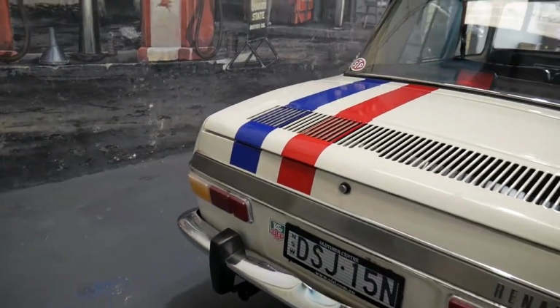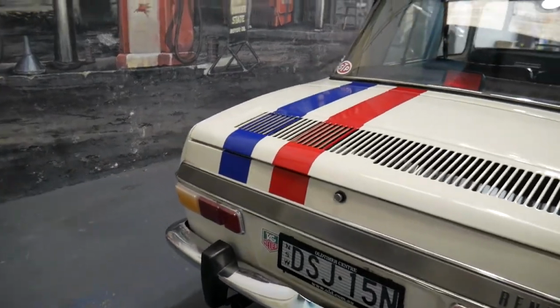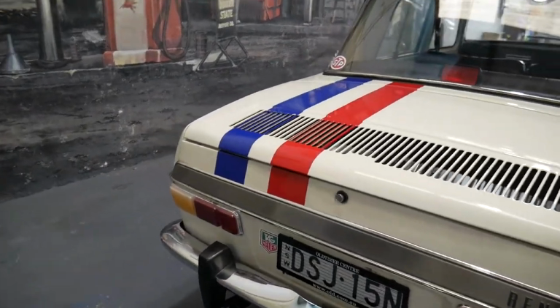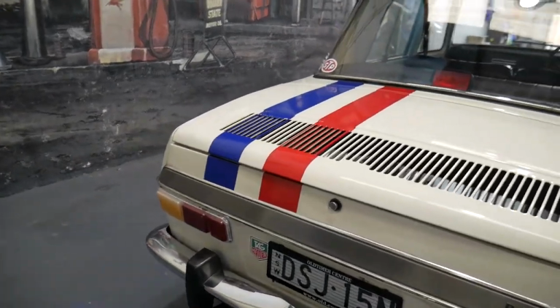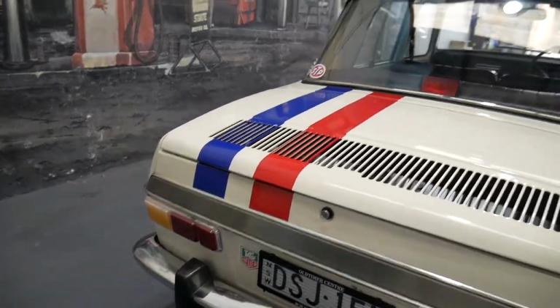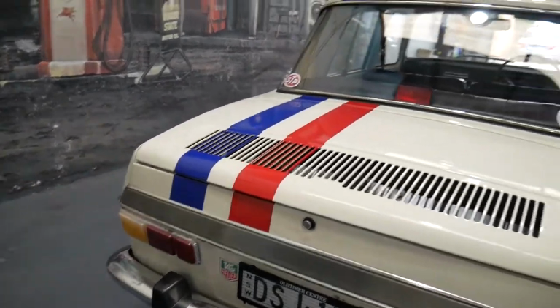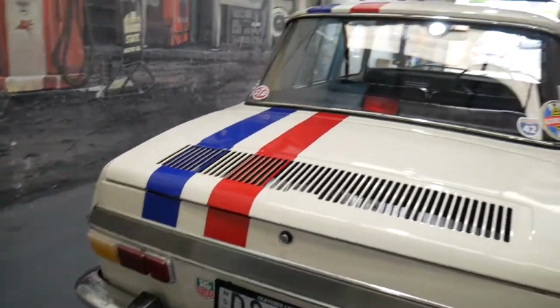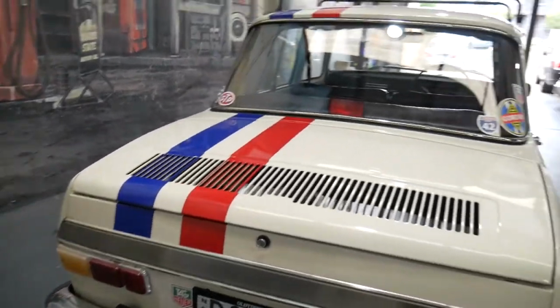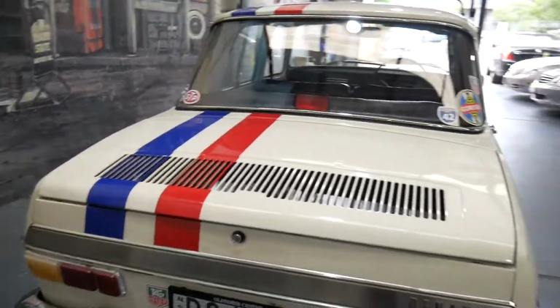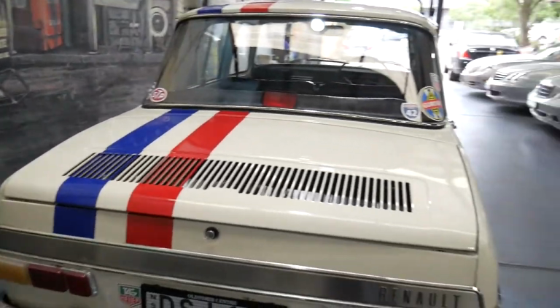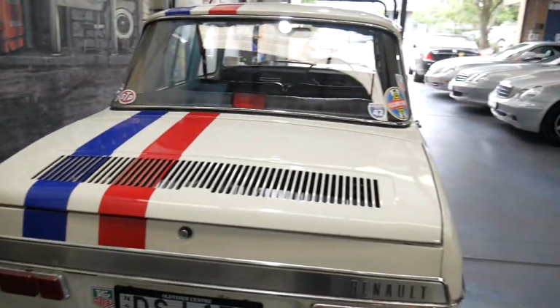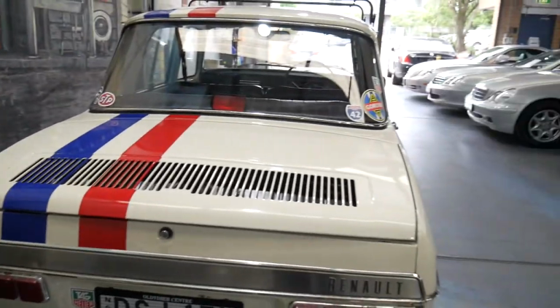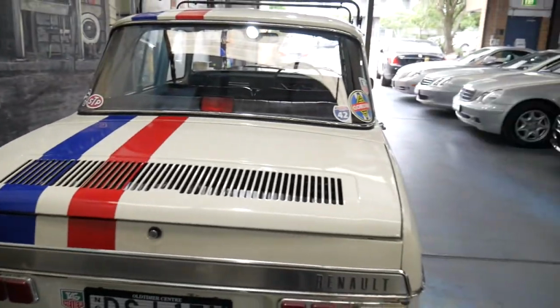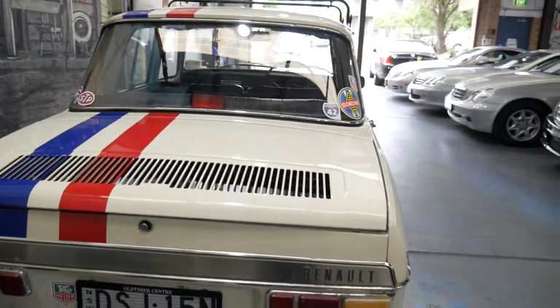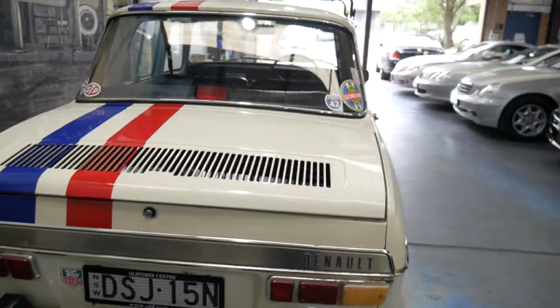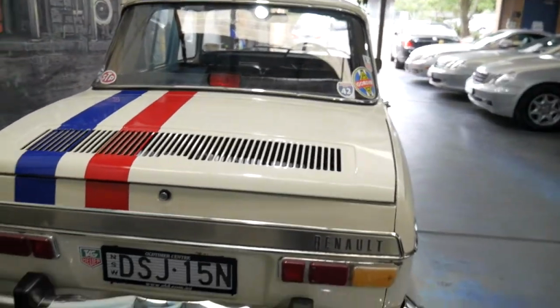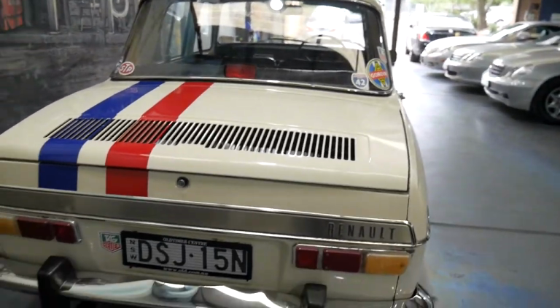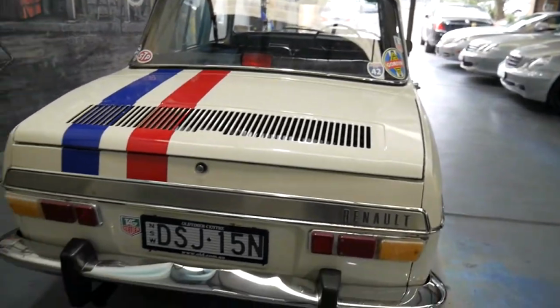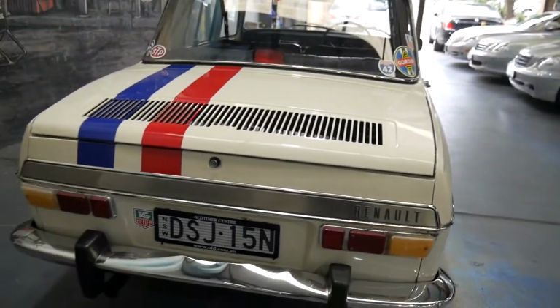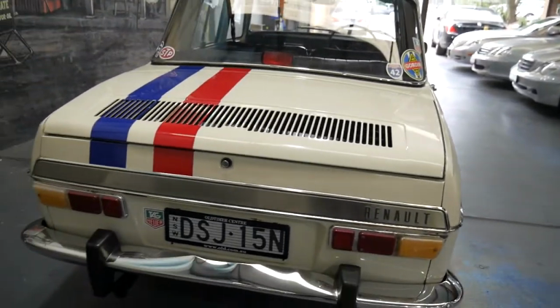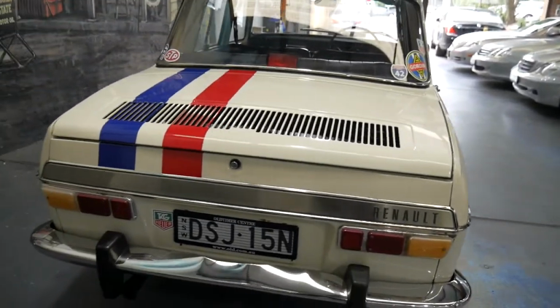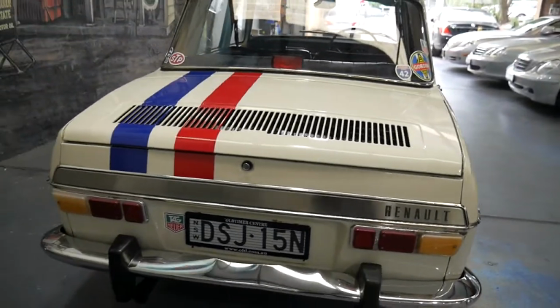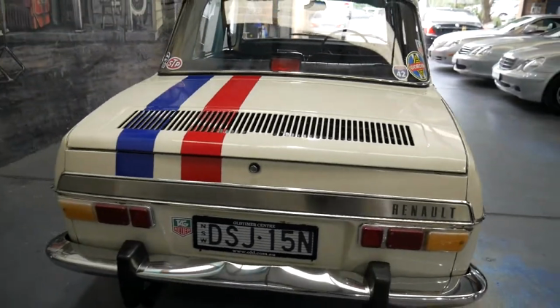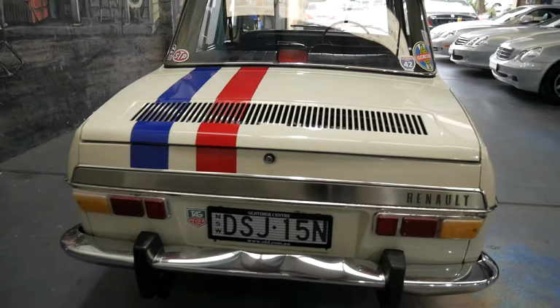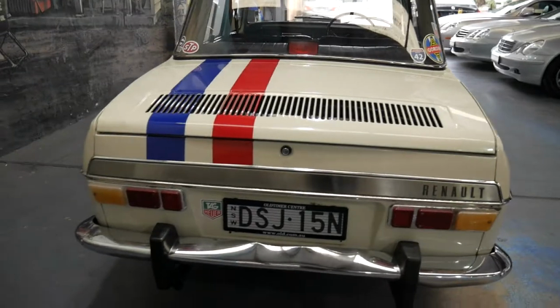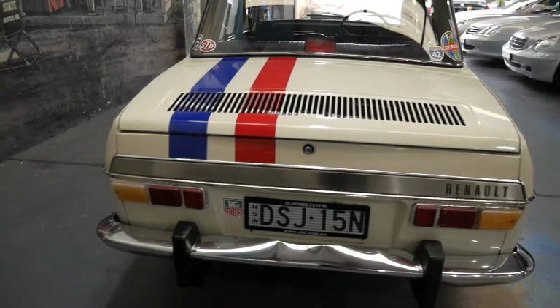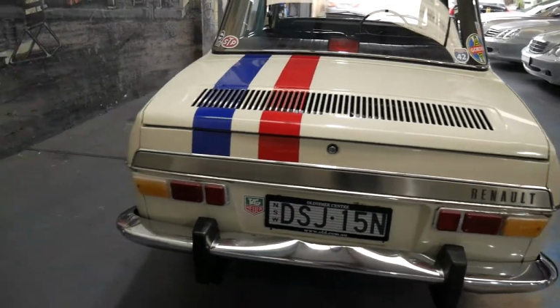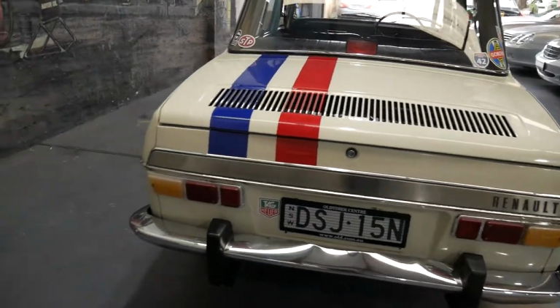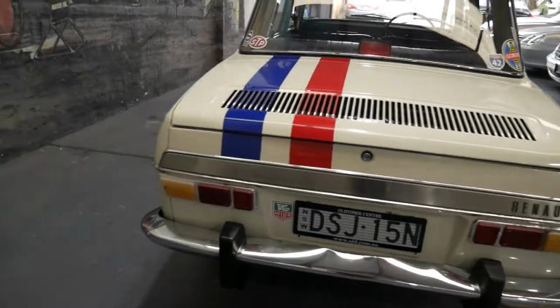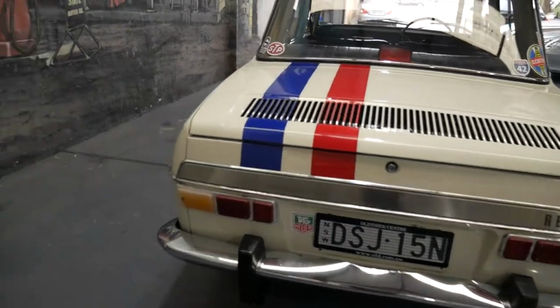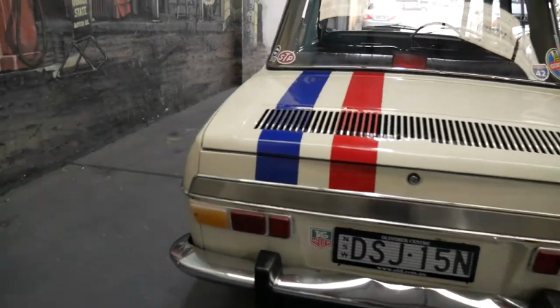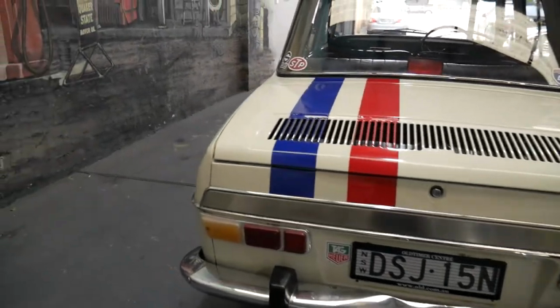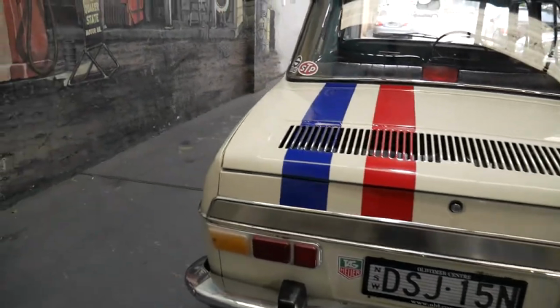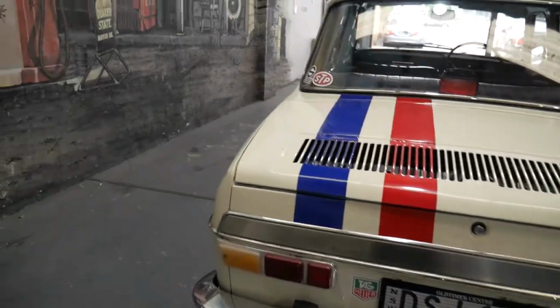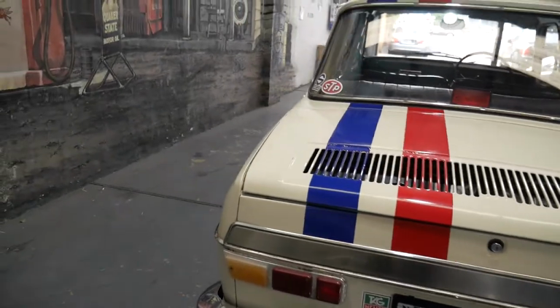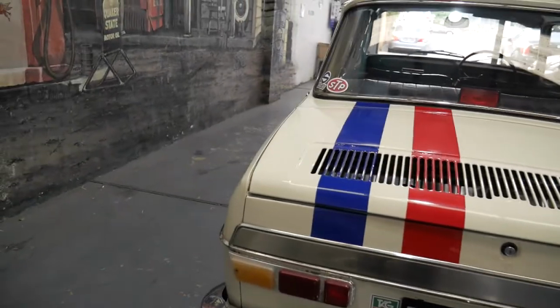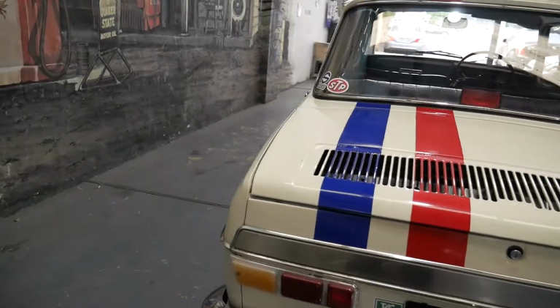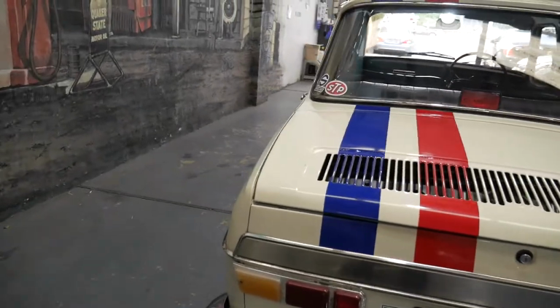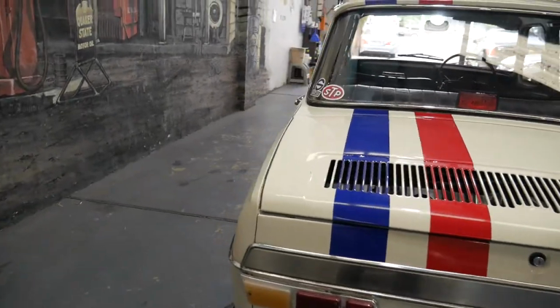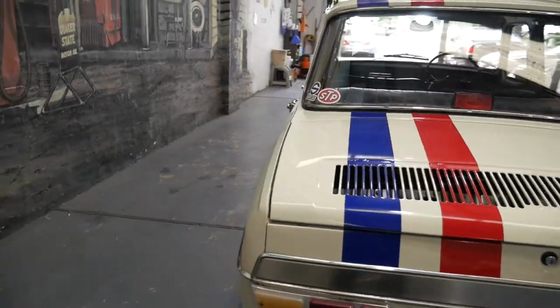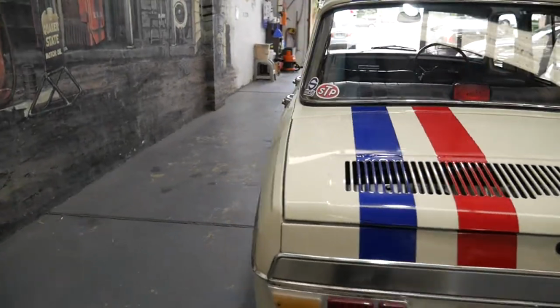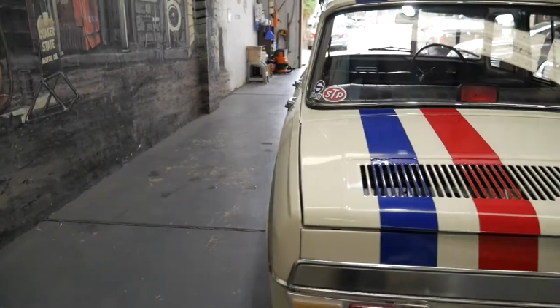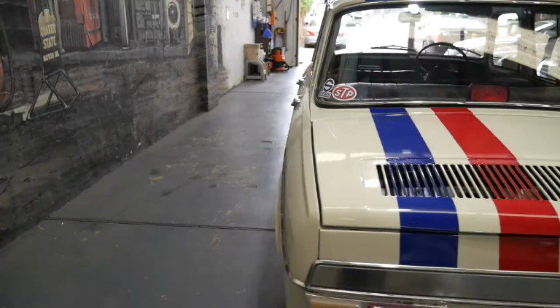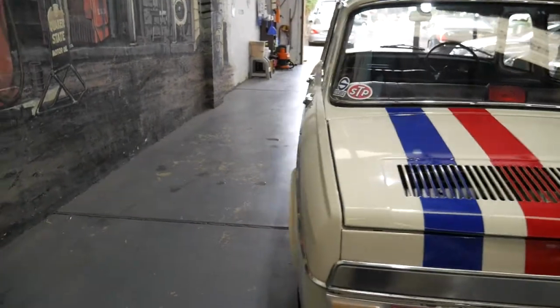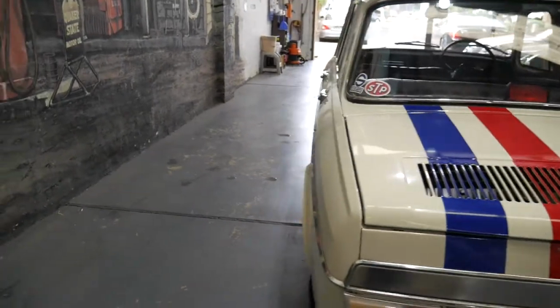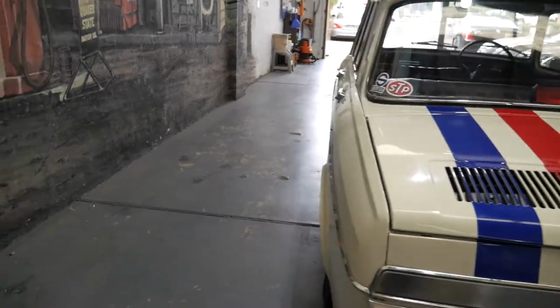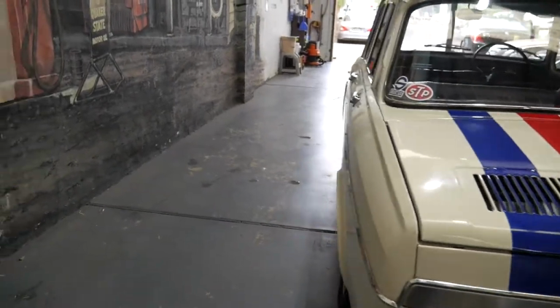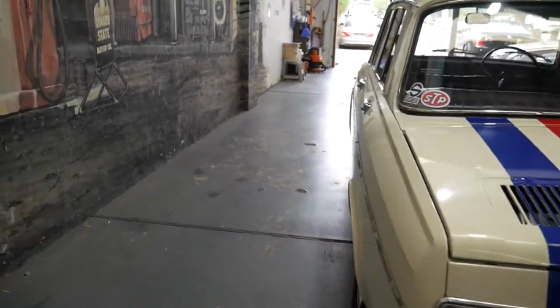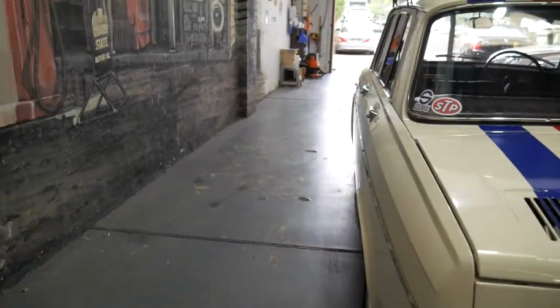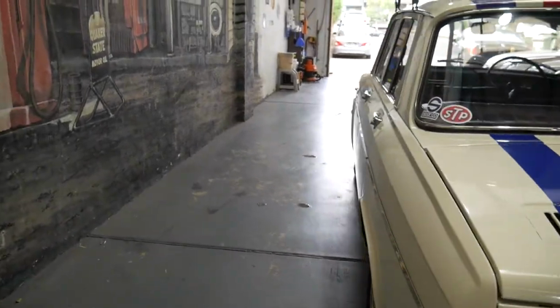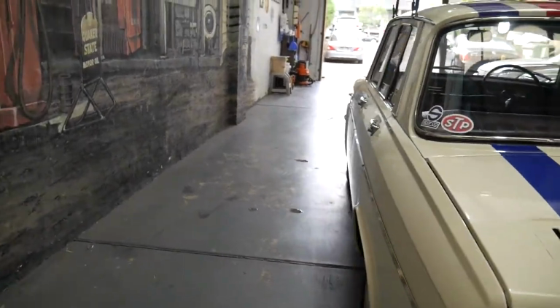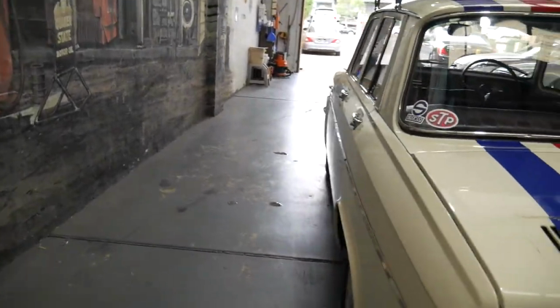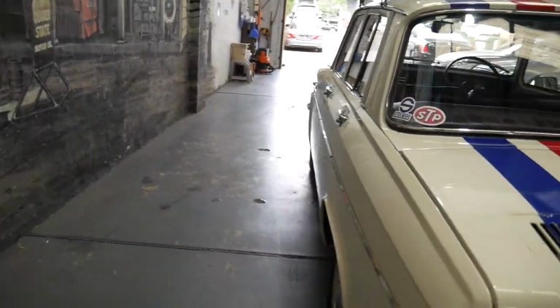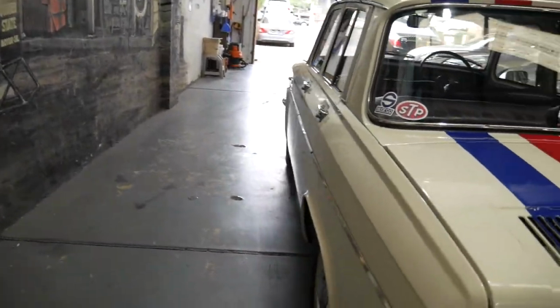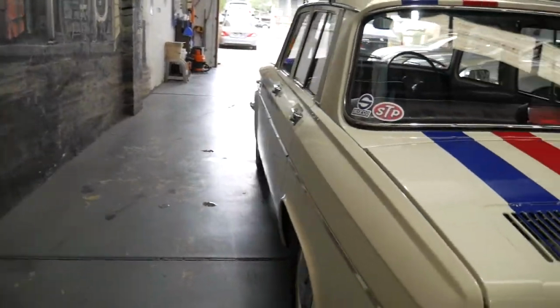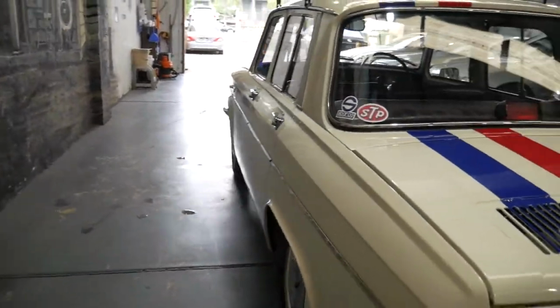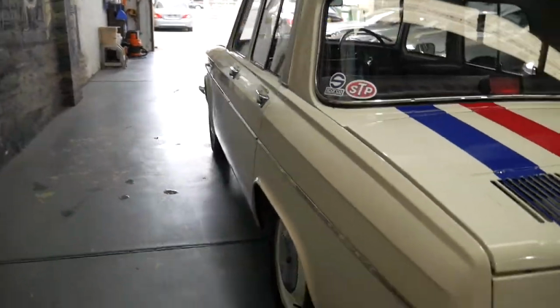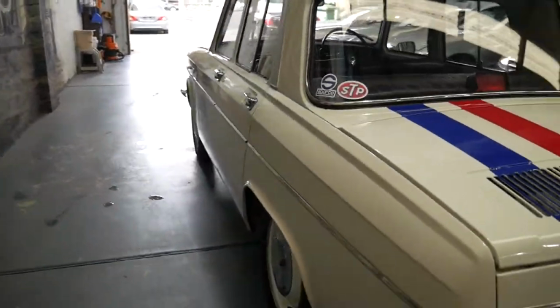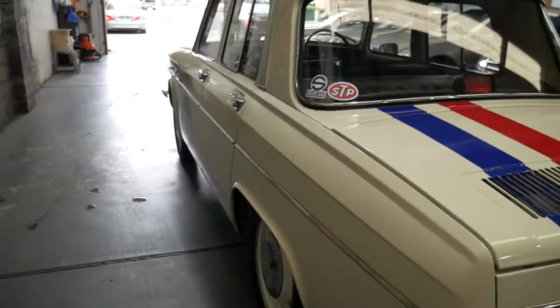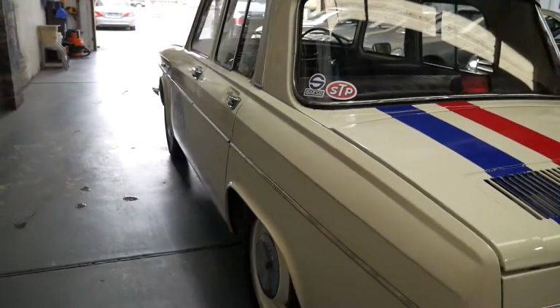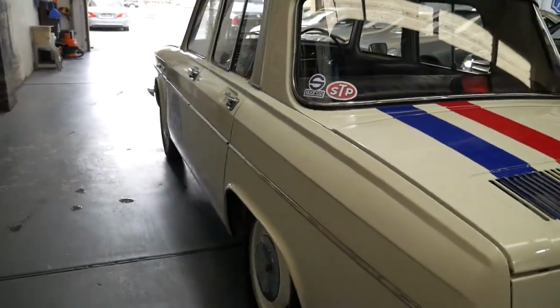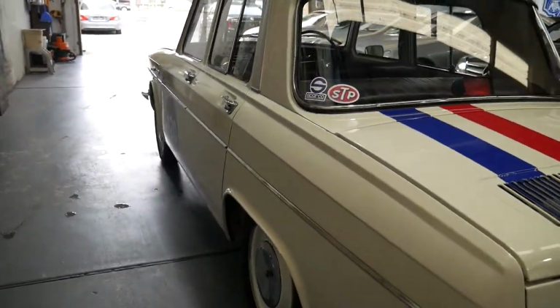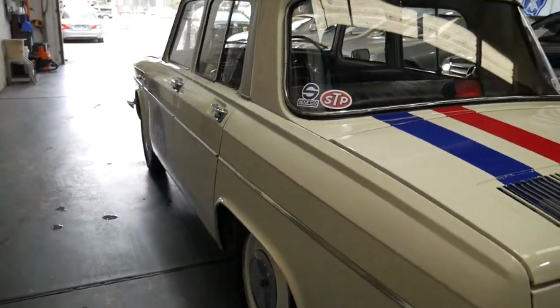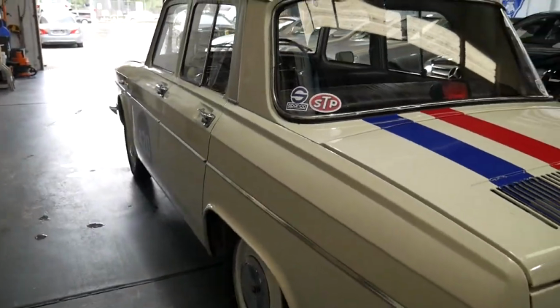It's been traded in from a gentleman down the south coast here in New South Wales, and we're very proud to offer it at under $10,000.